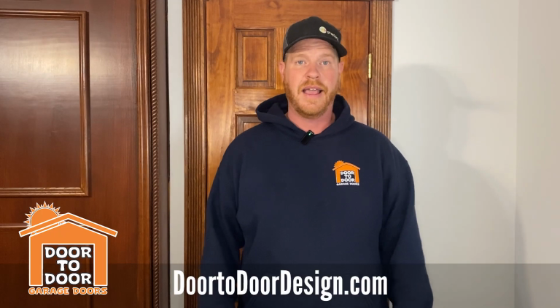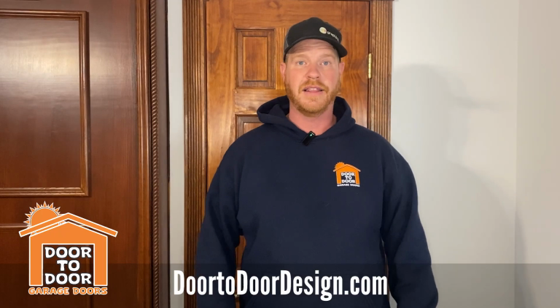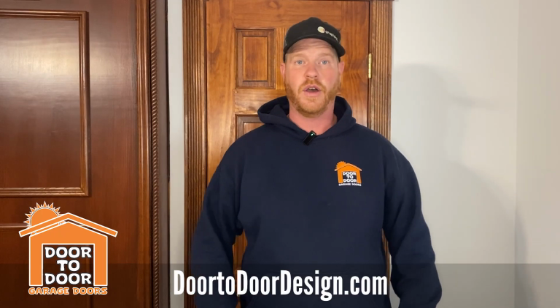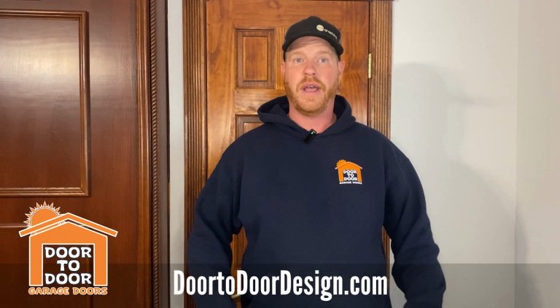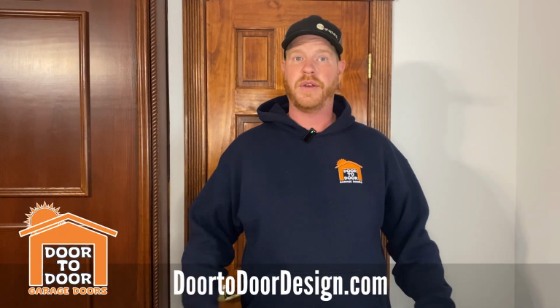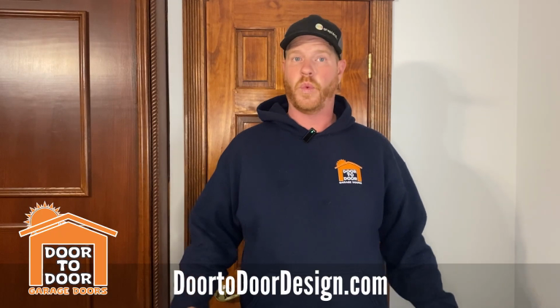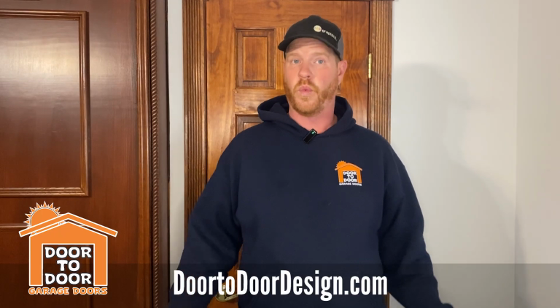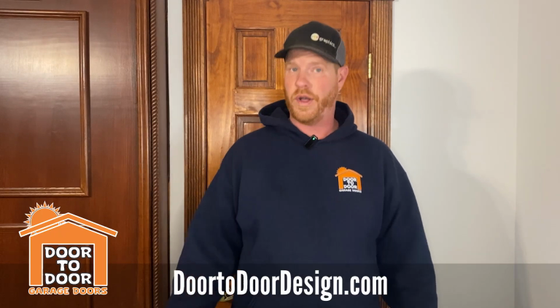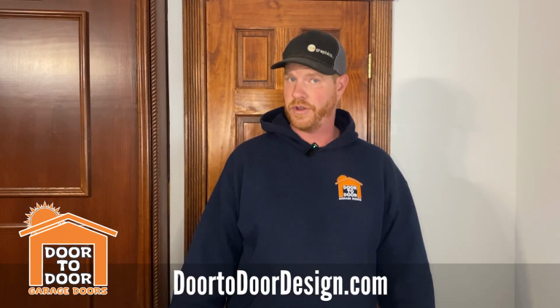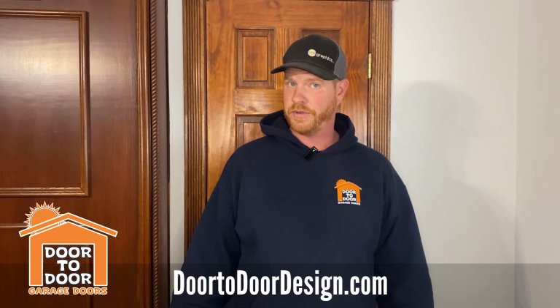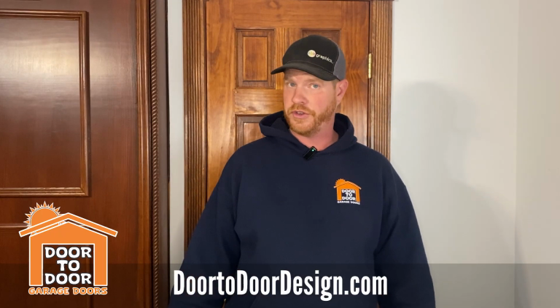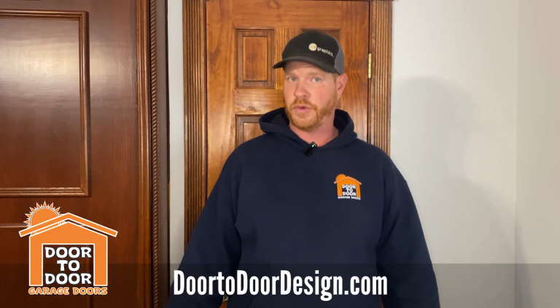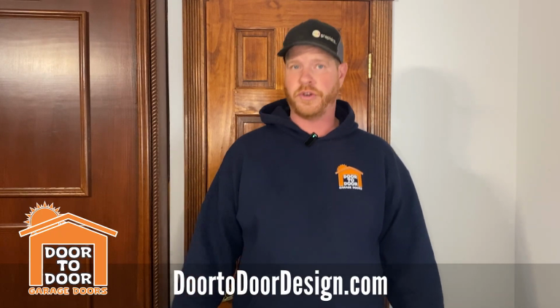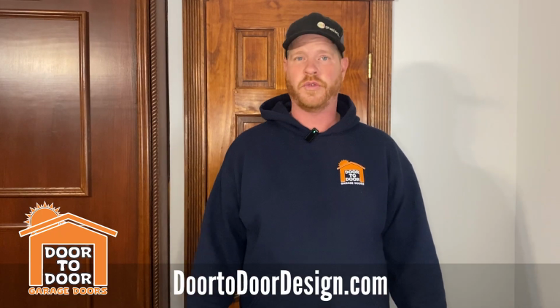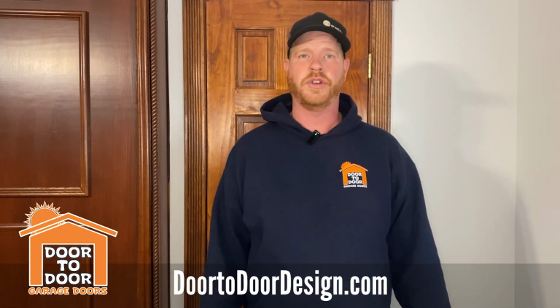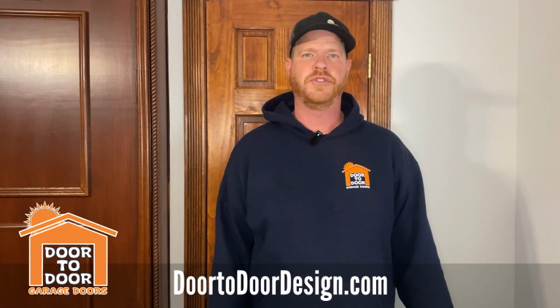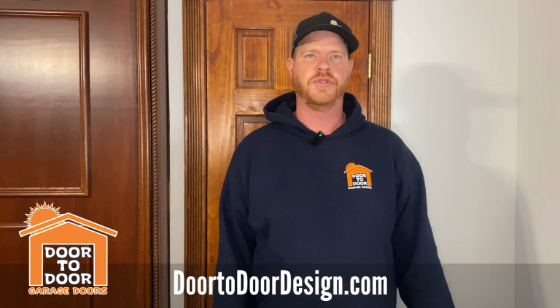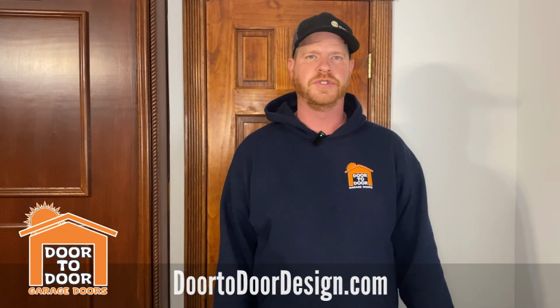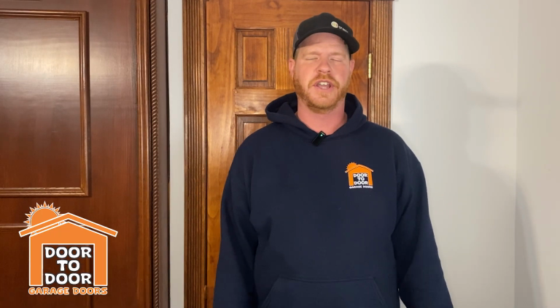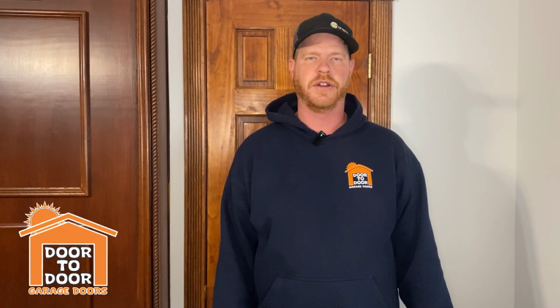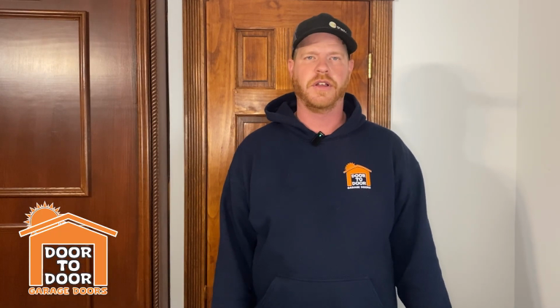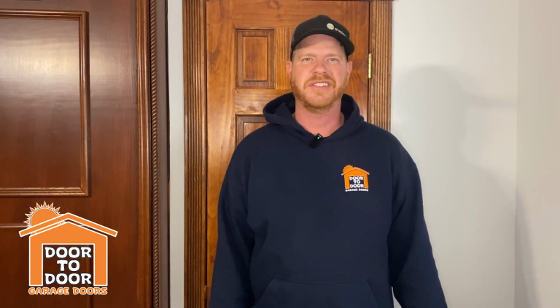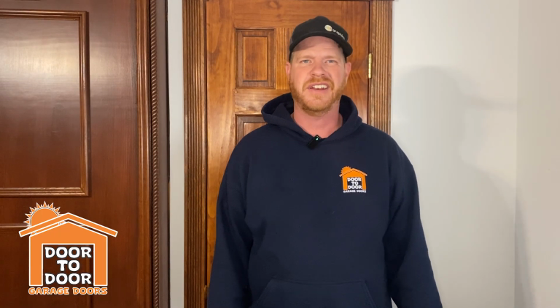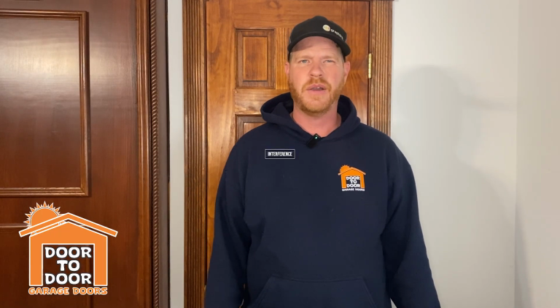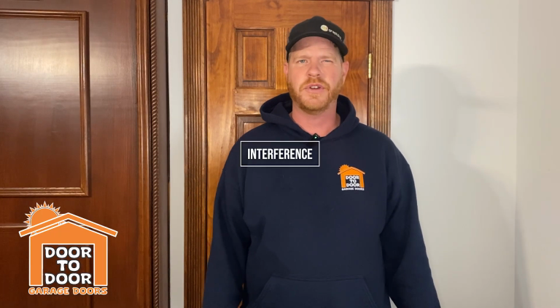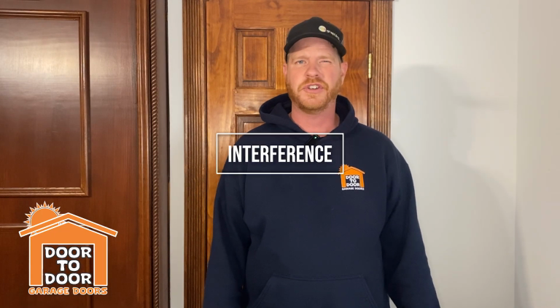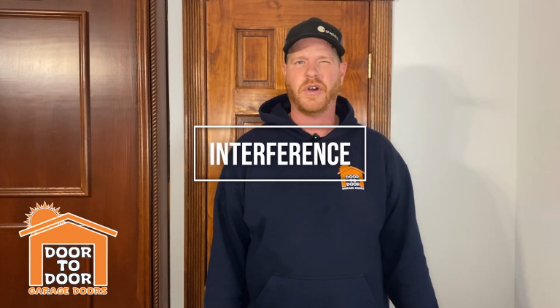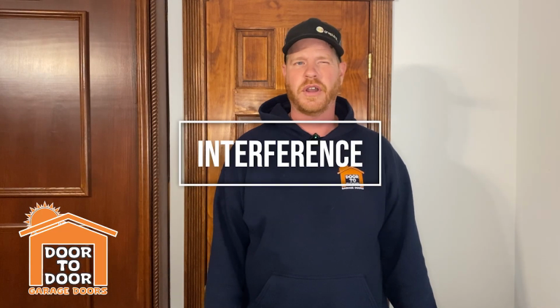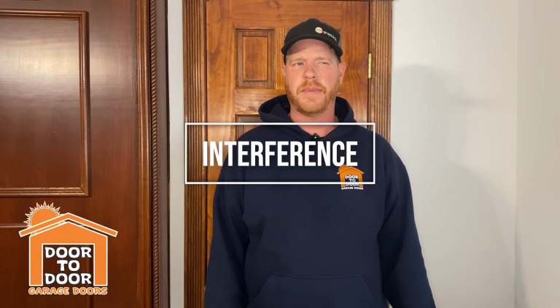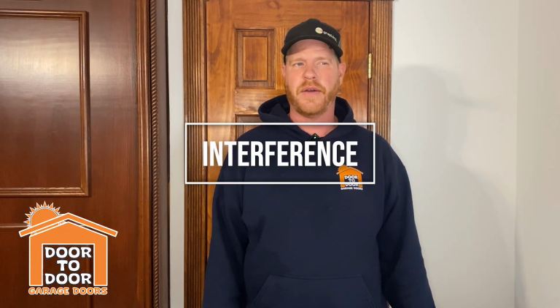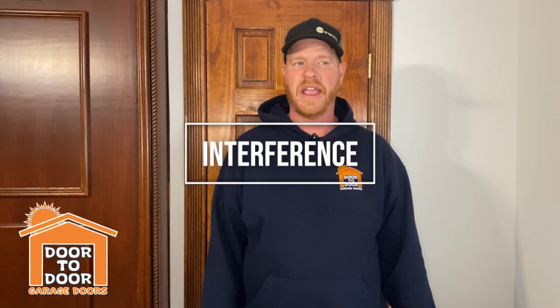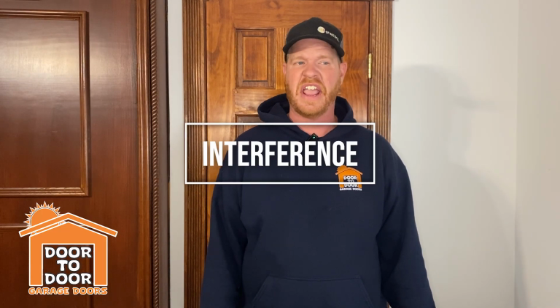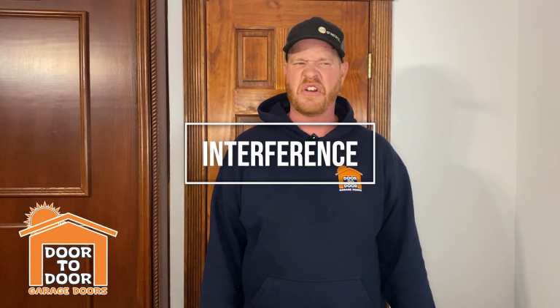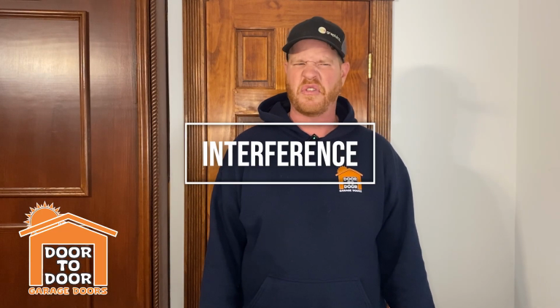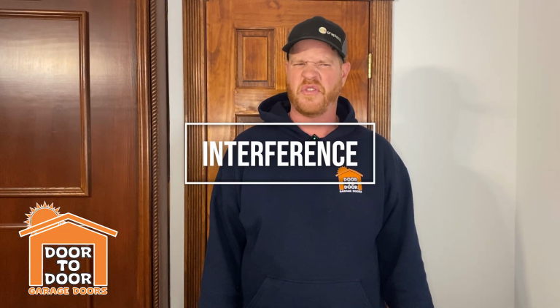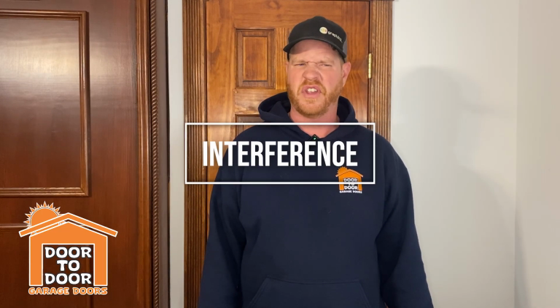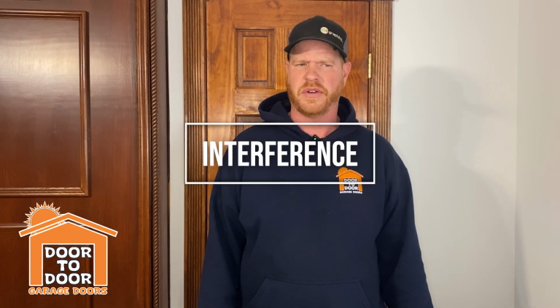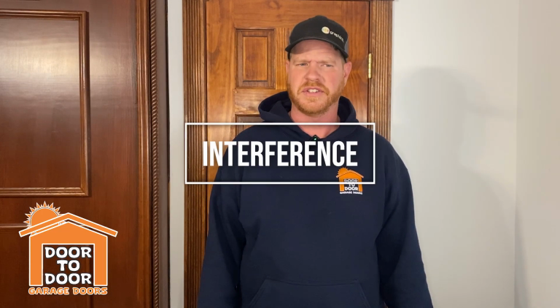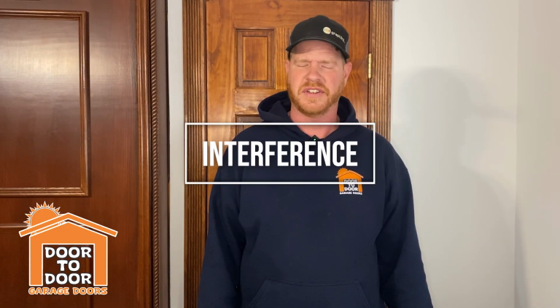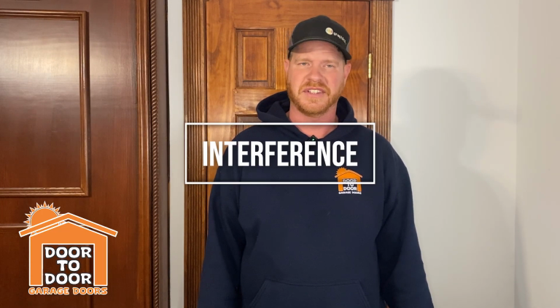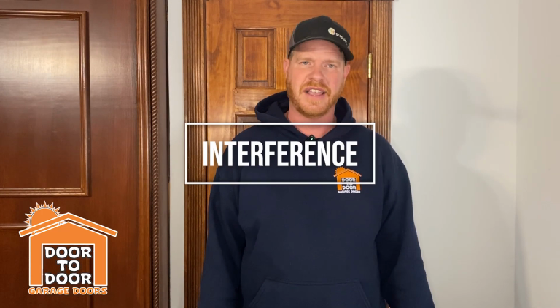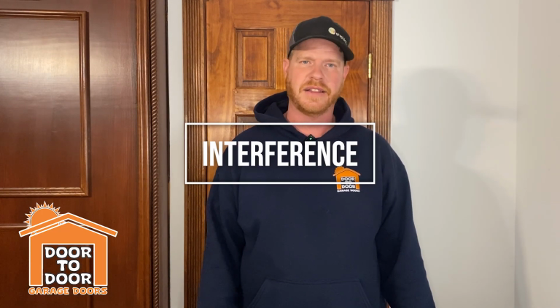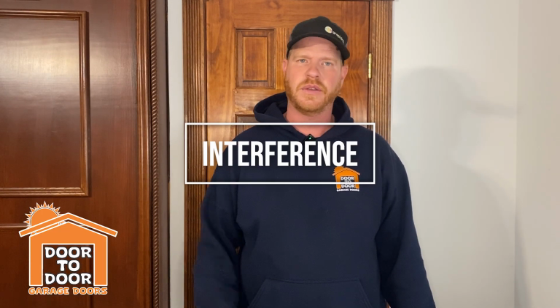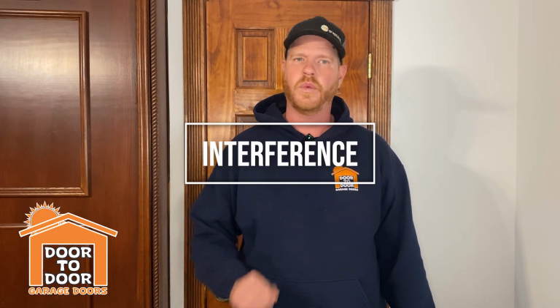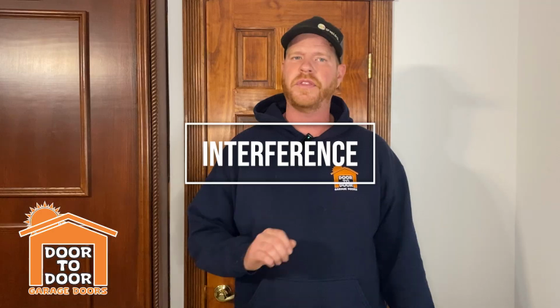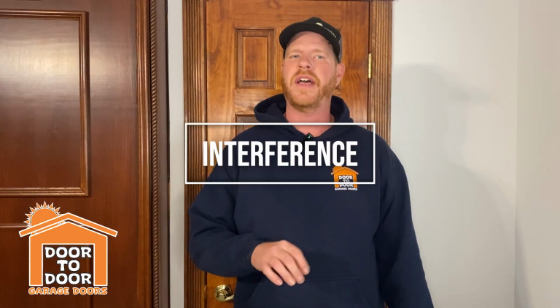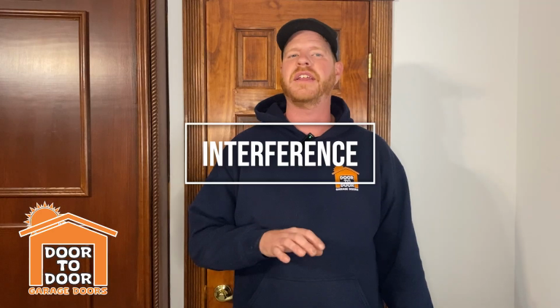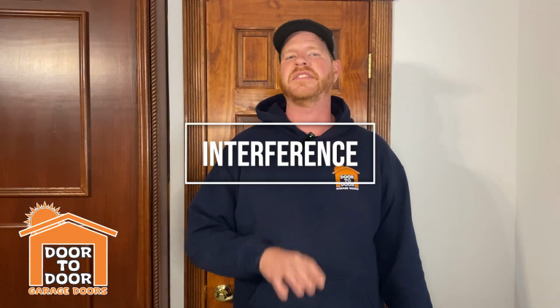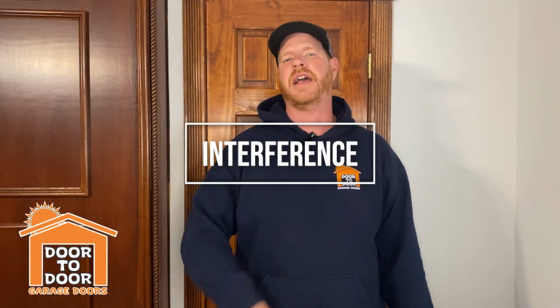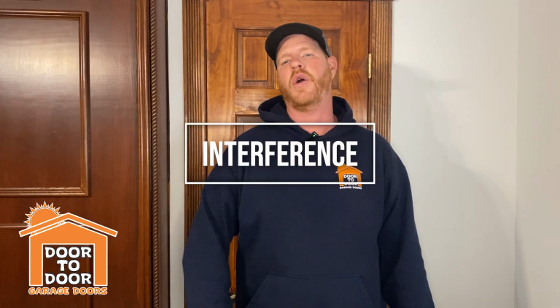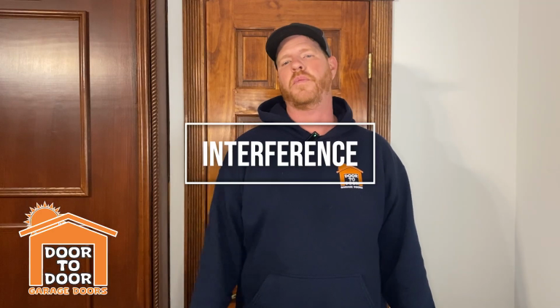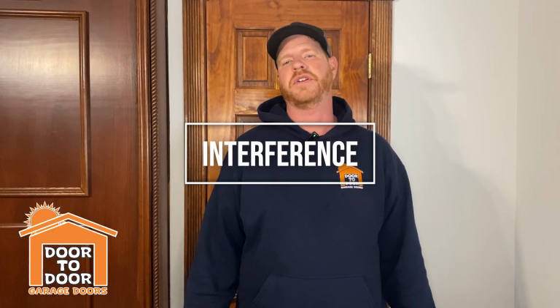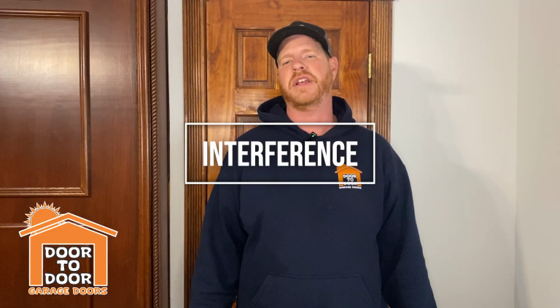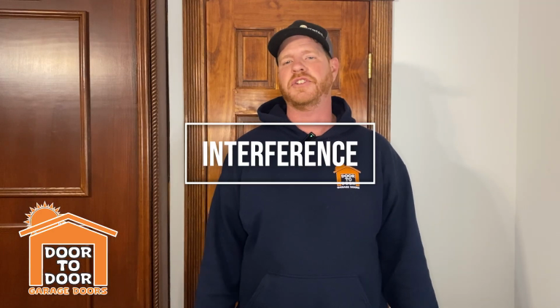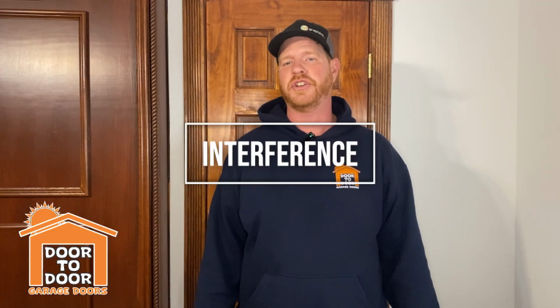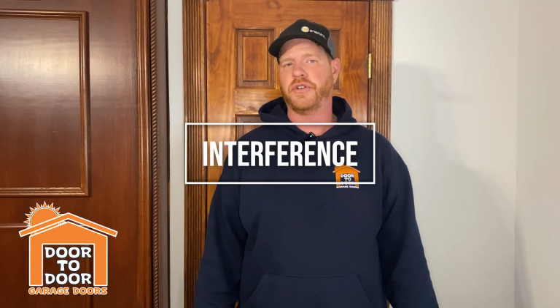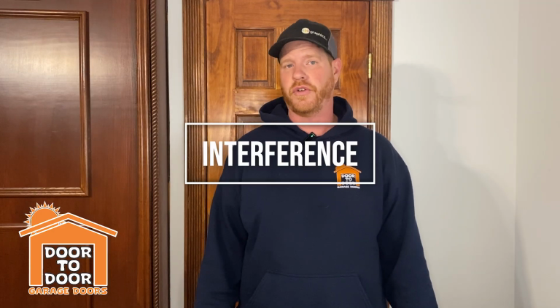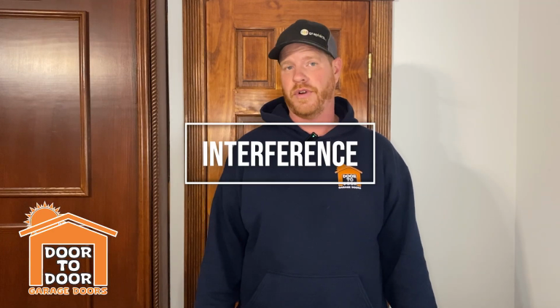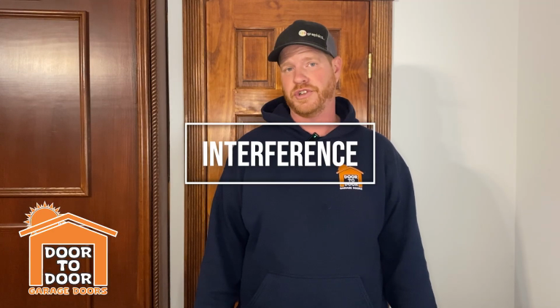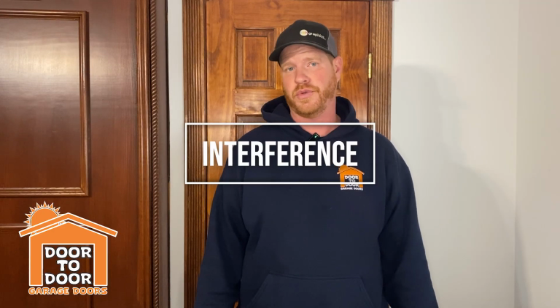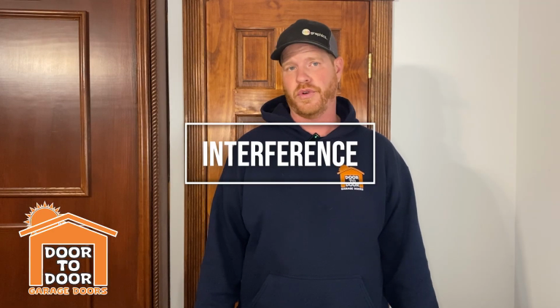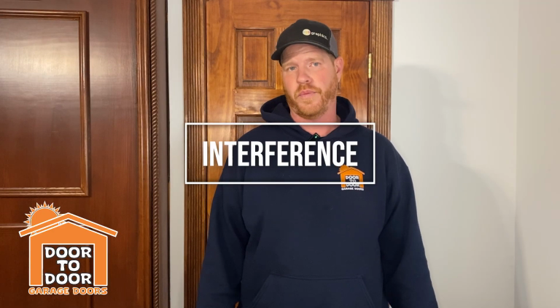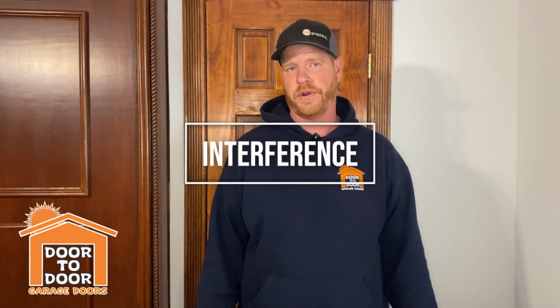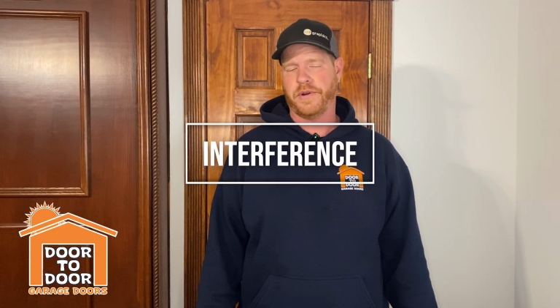Hello and welcome to the Door-to-Door YouTube channel. Today I want to talk about interference — exactly what that is and how it pertains to your garage door opener.